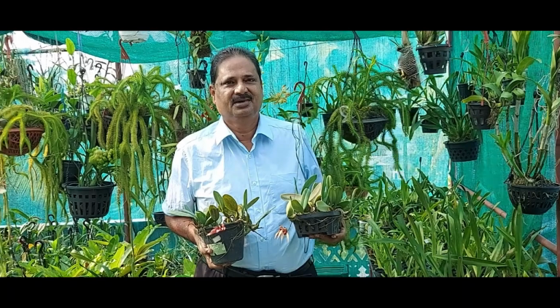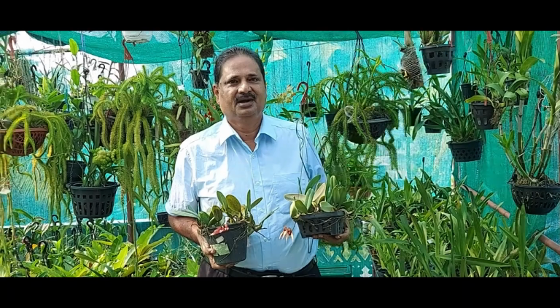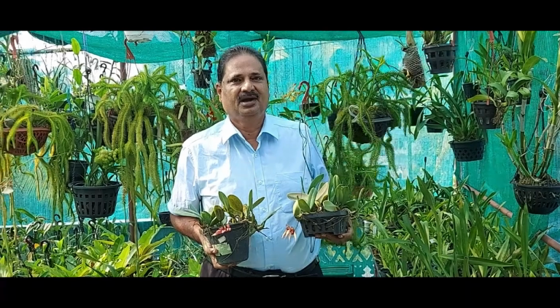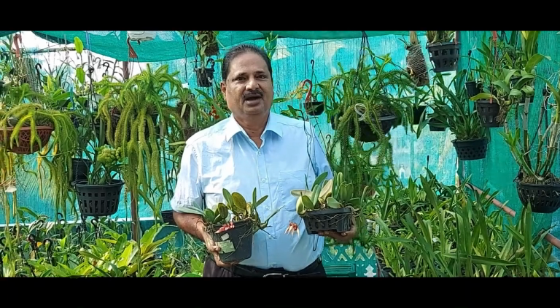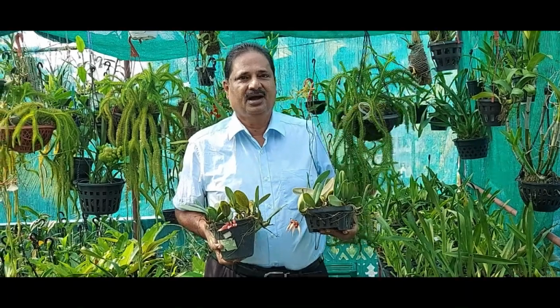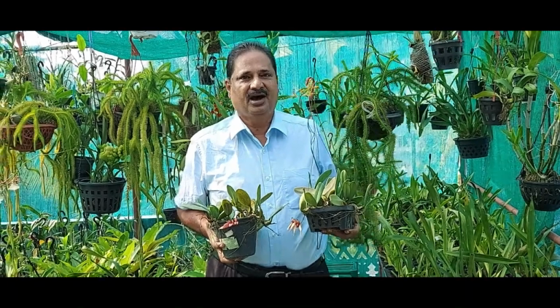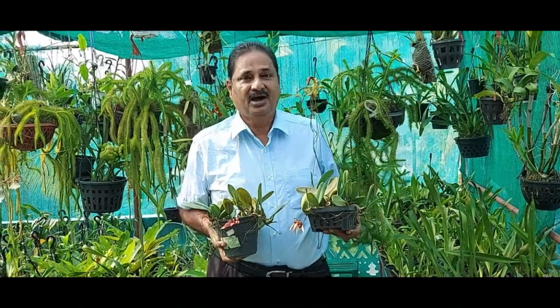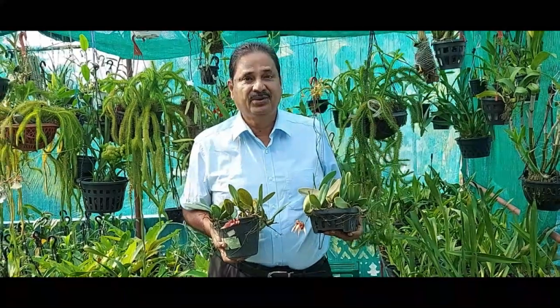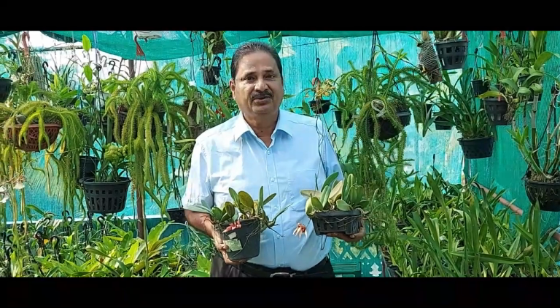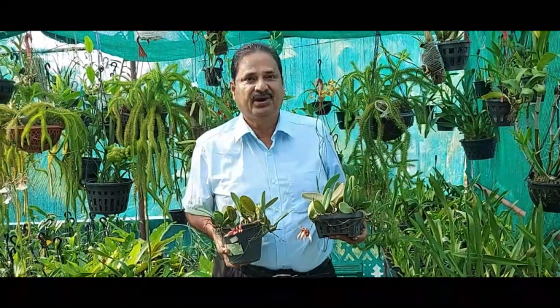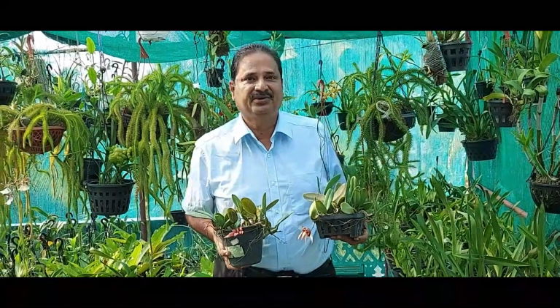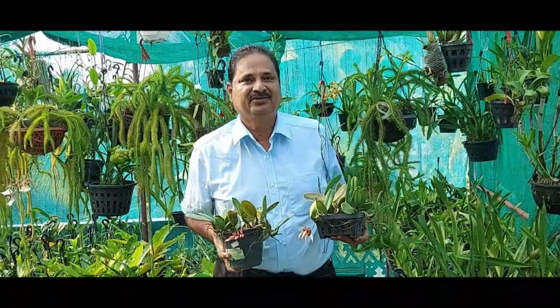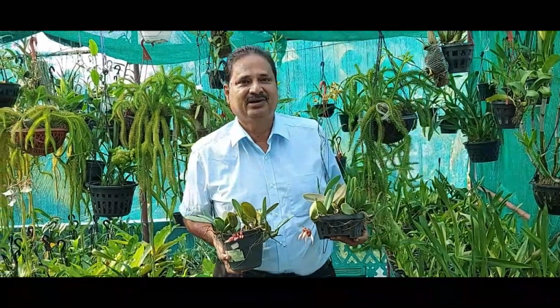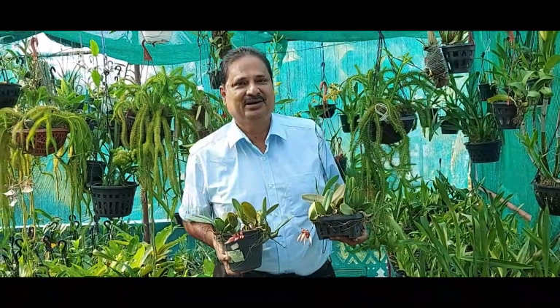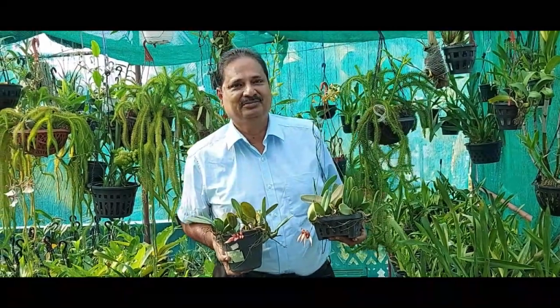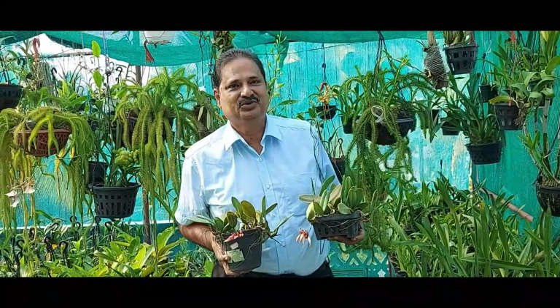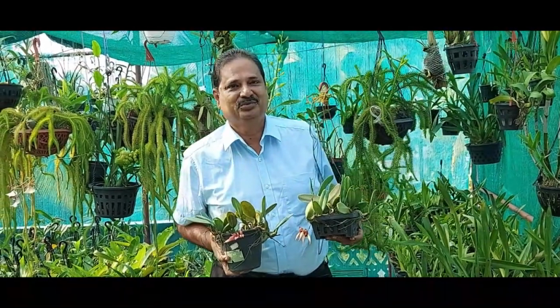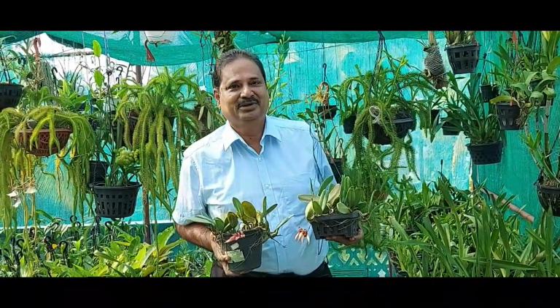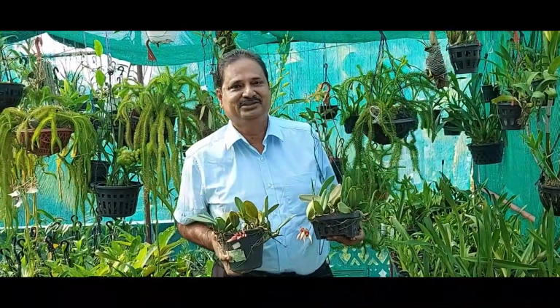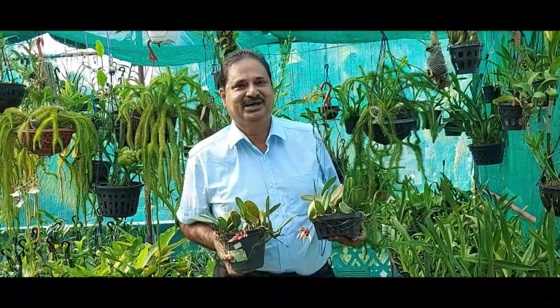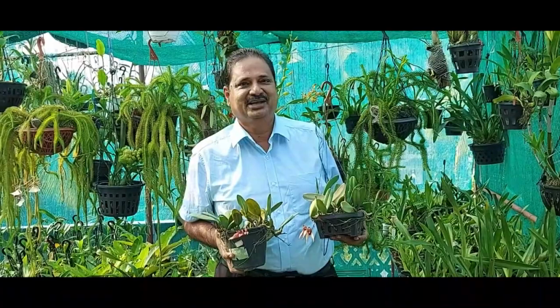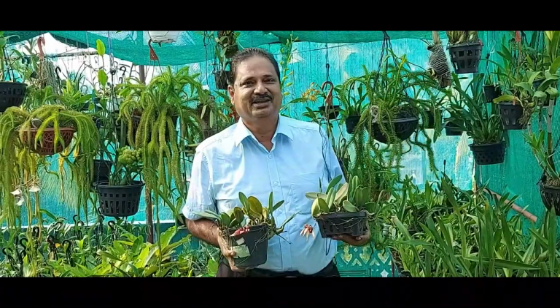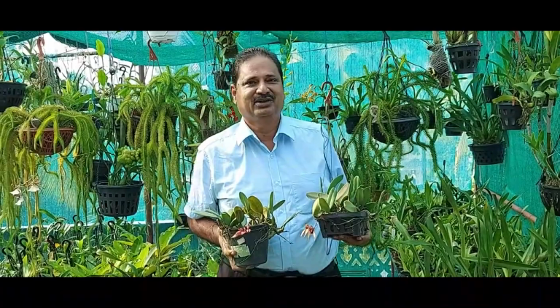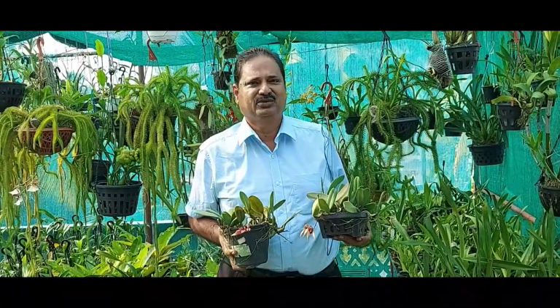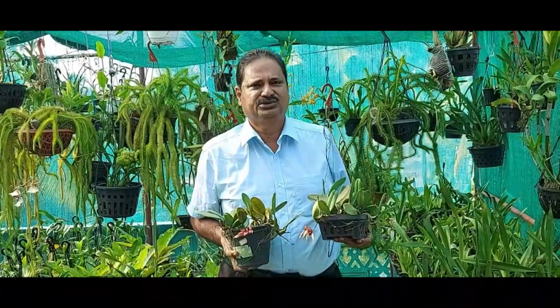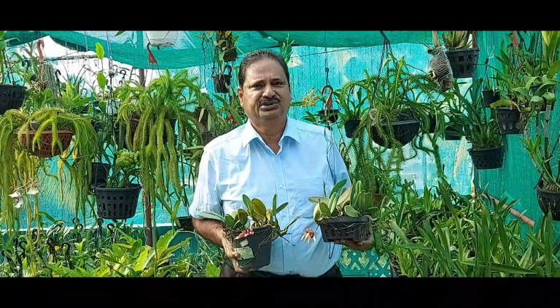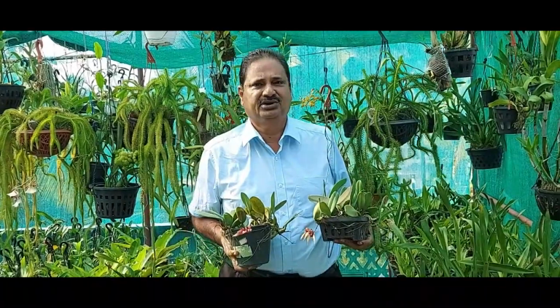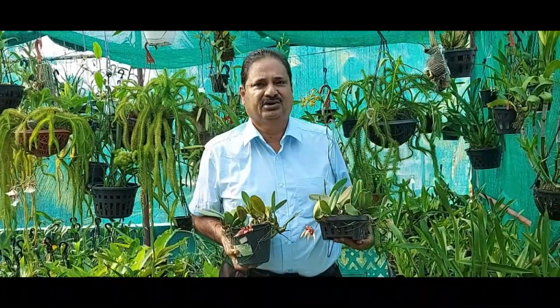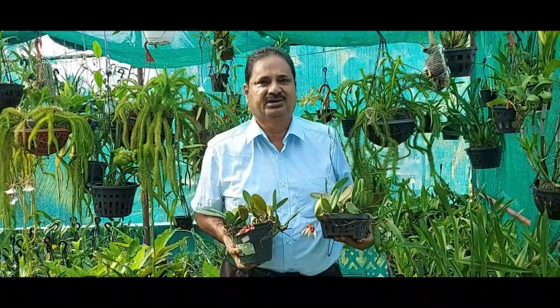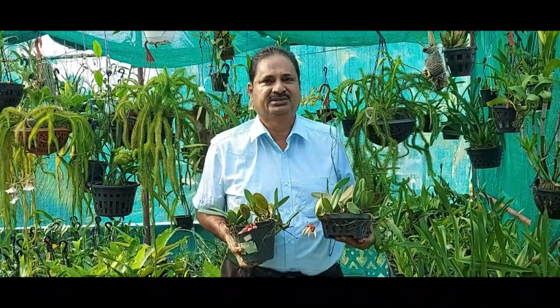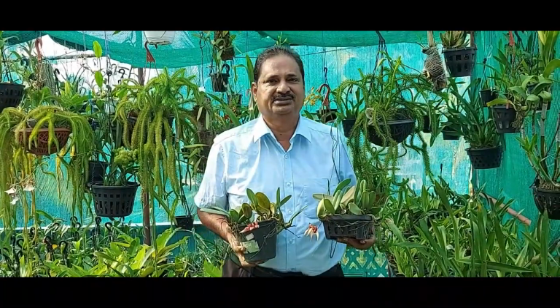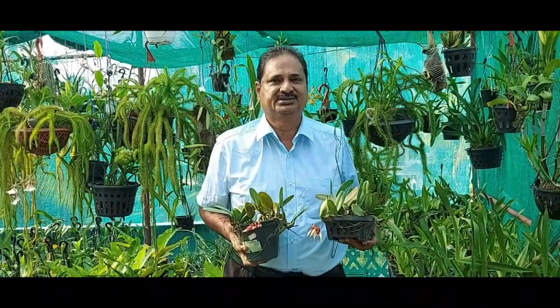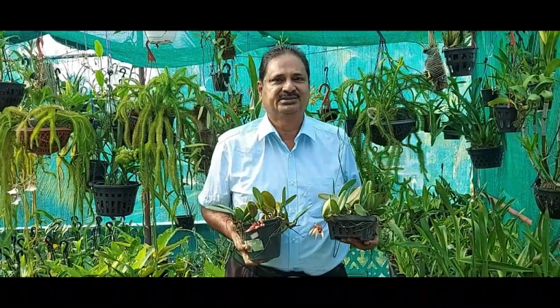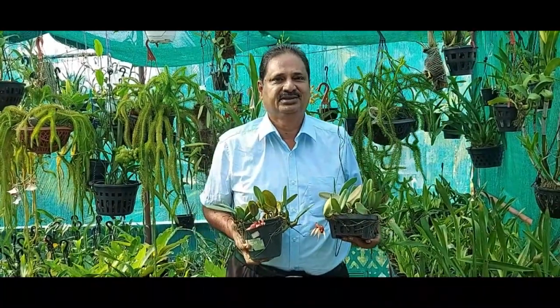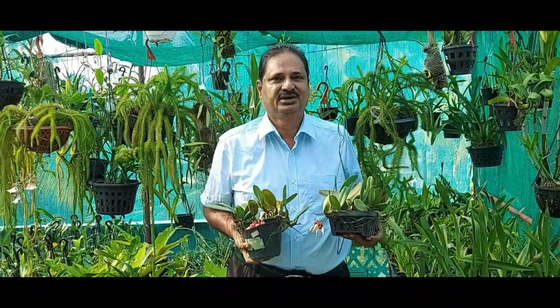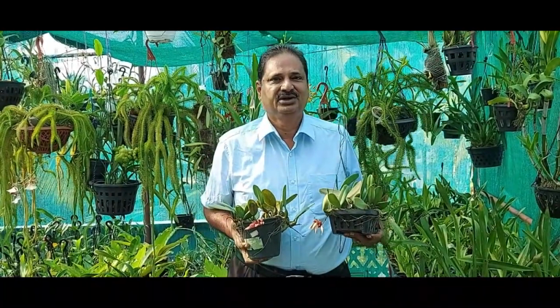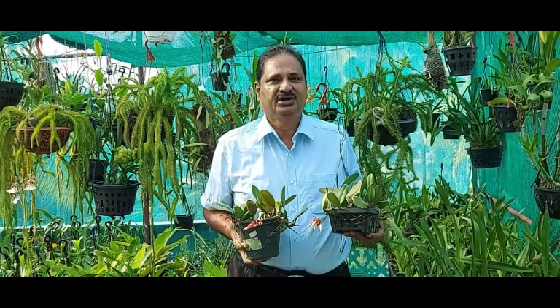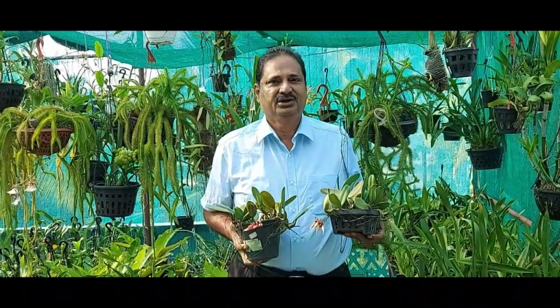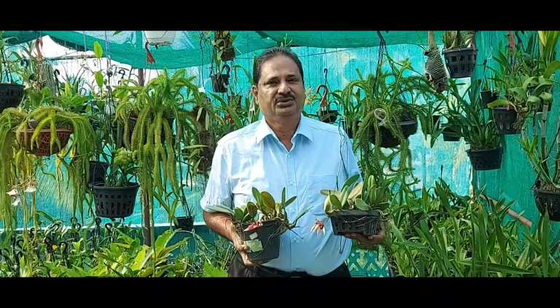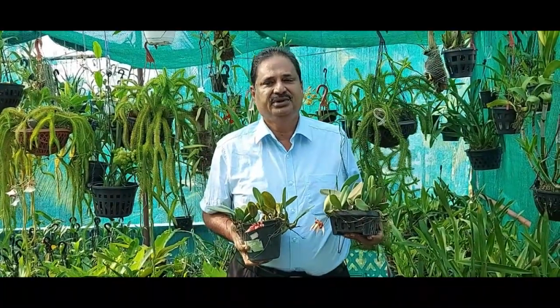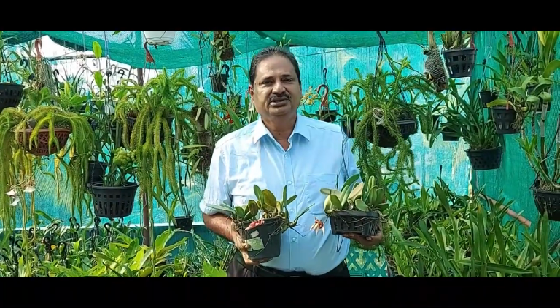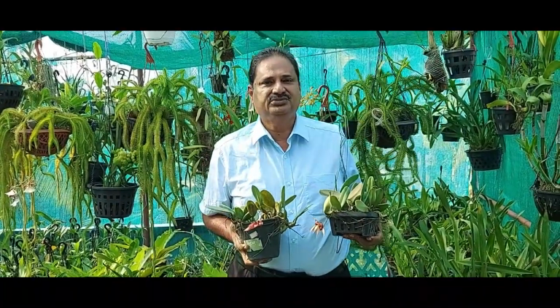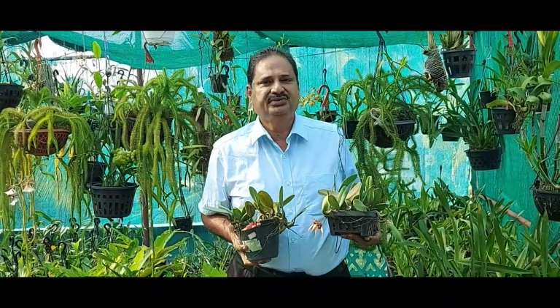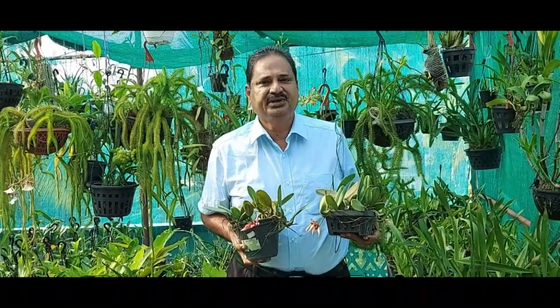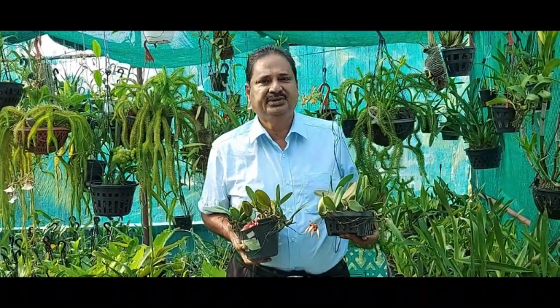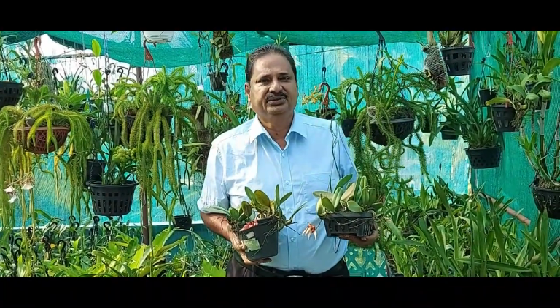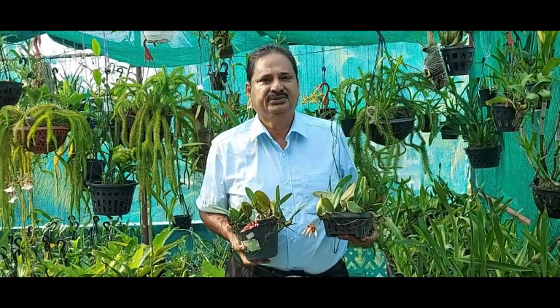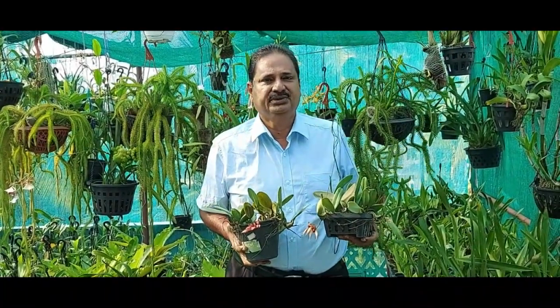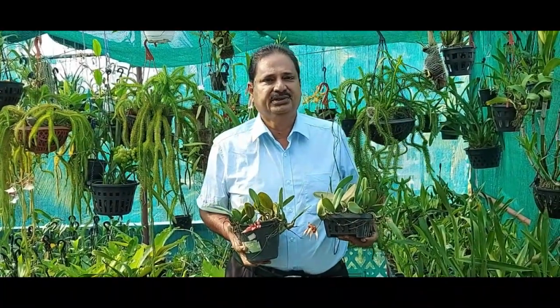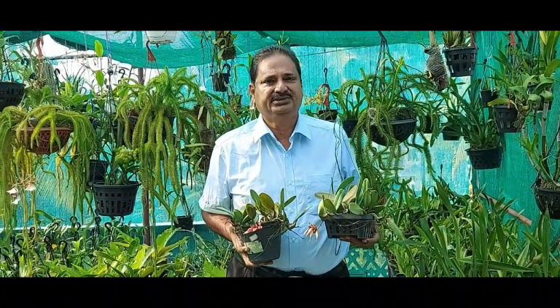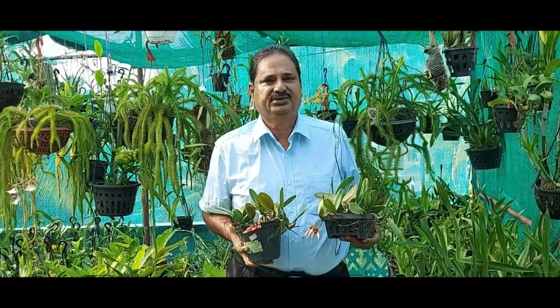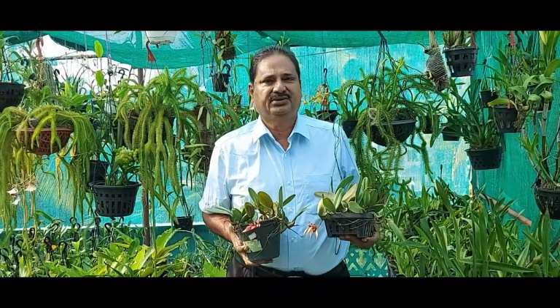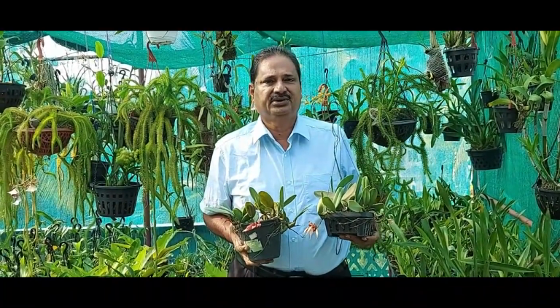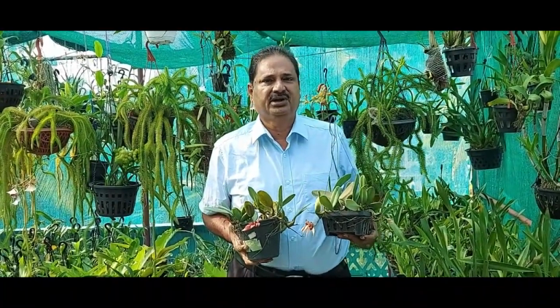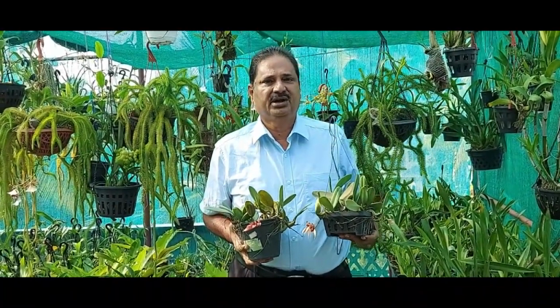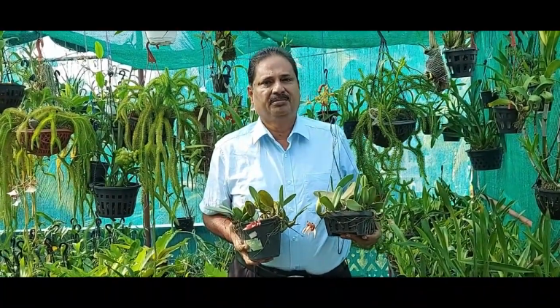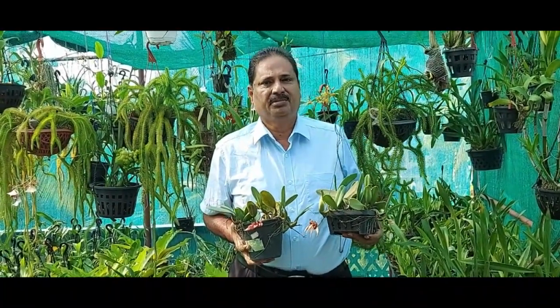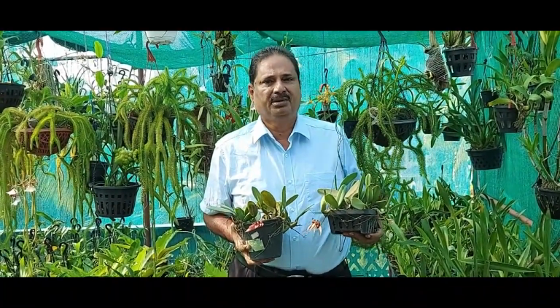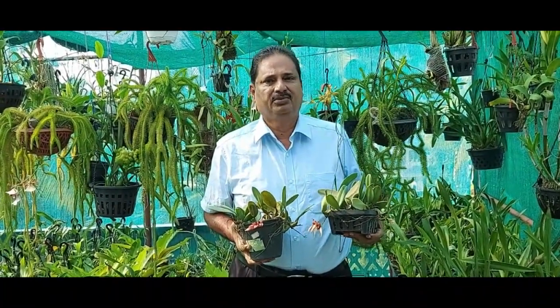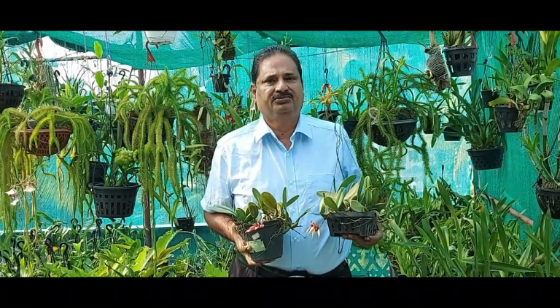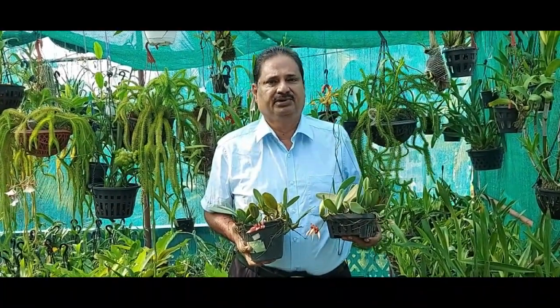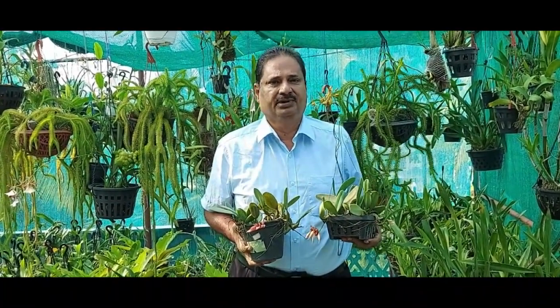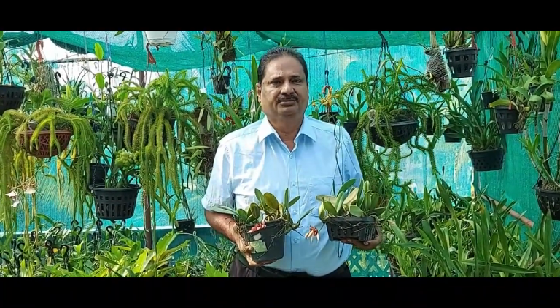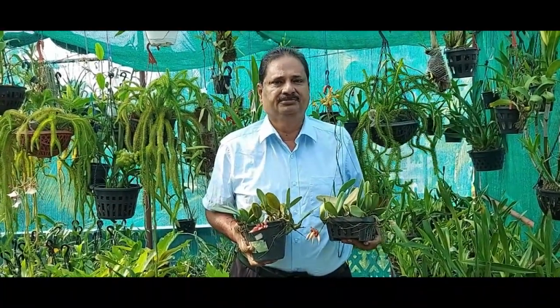Hello and welcome to my channel Watchin Artics. Today's video is on Bulbophyllum.